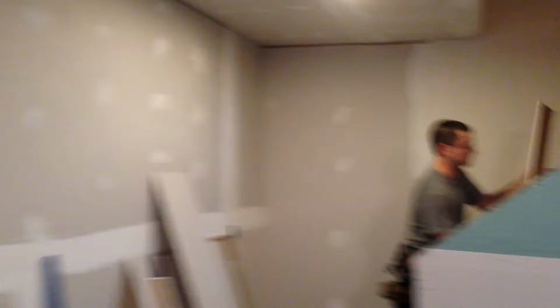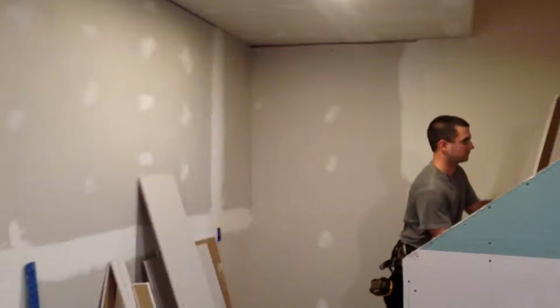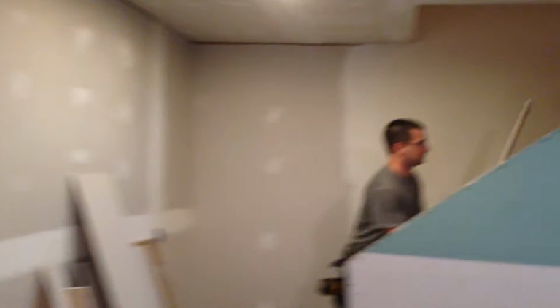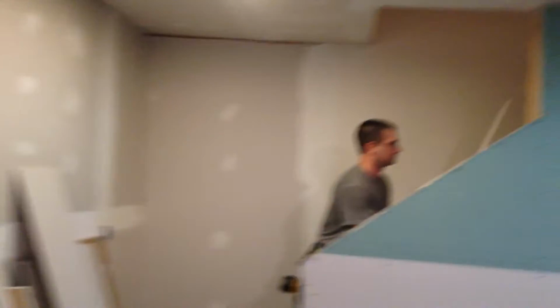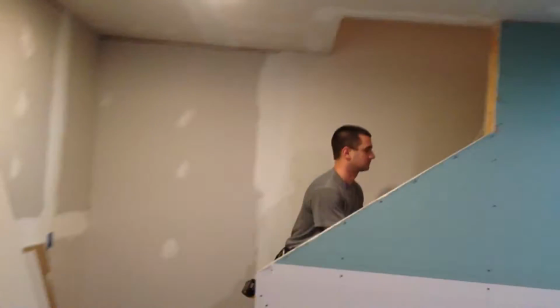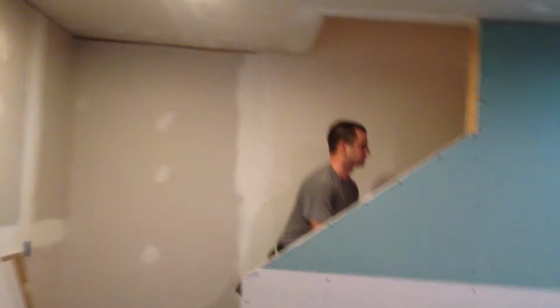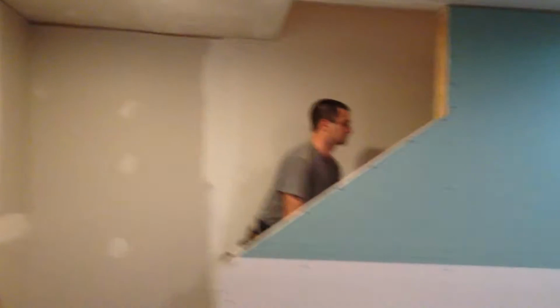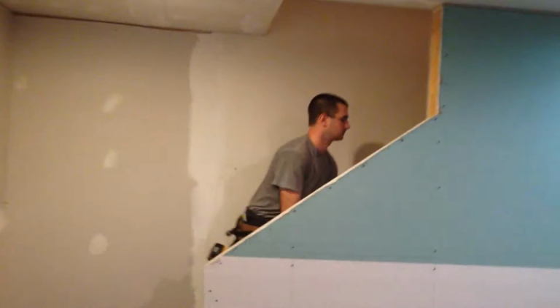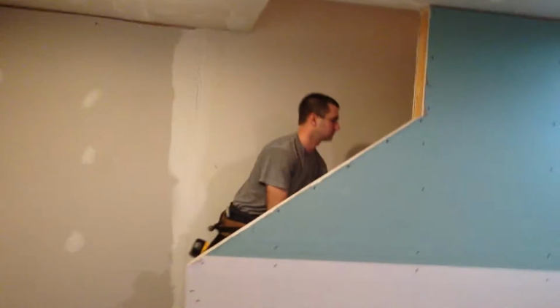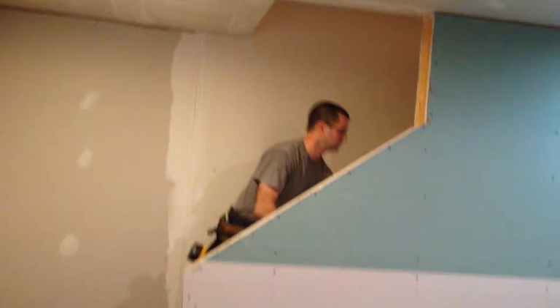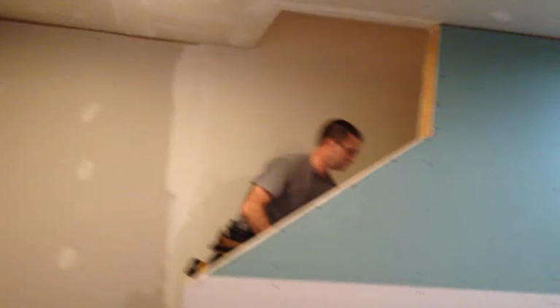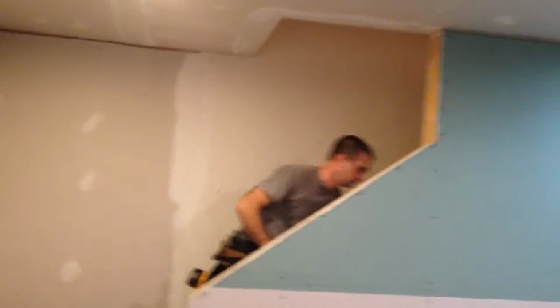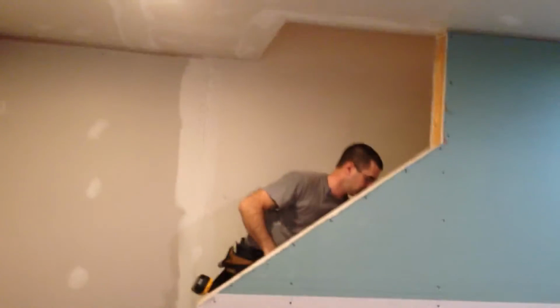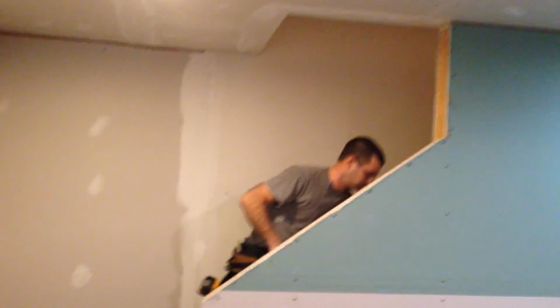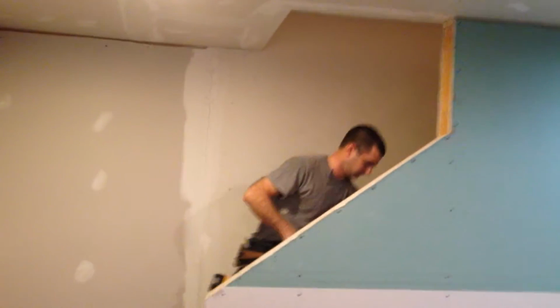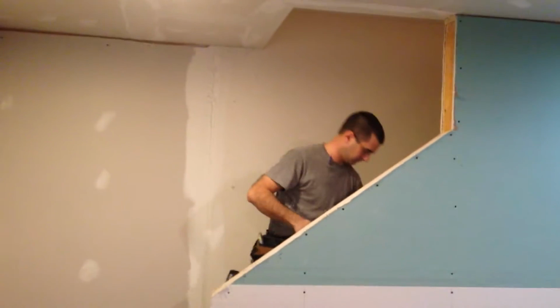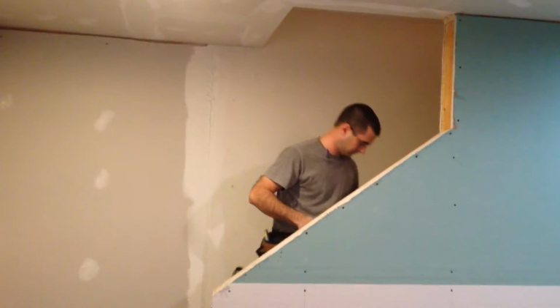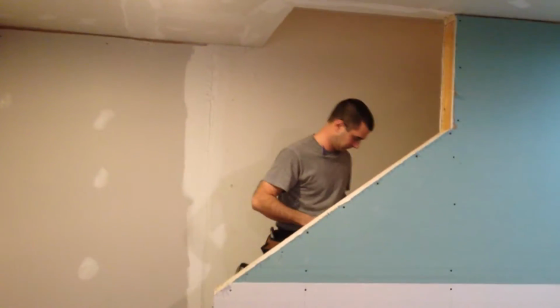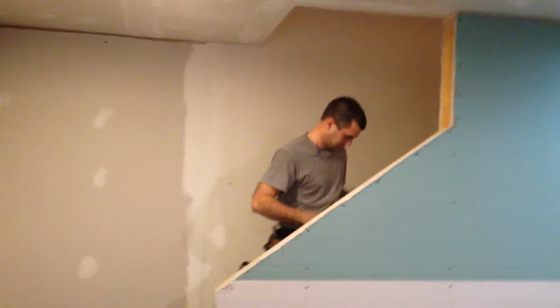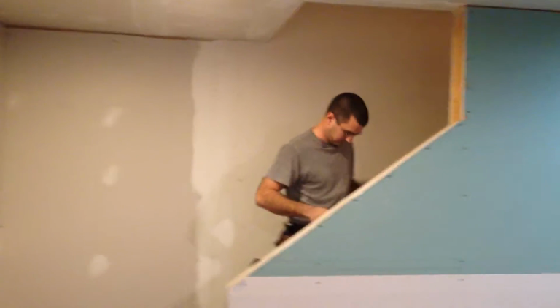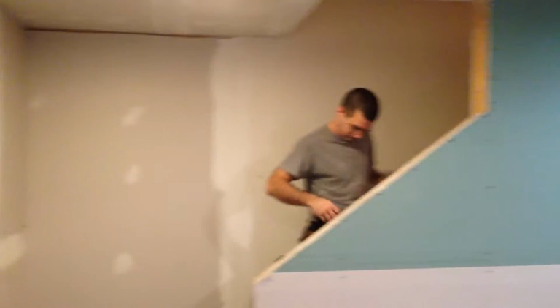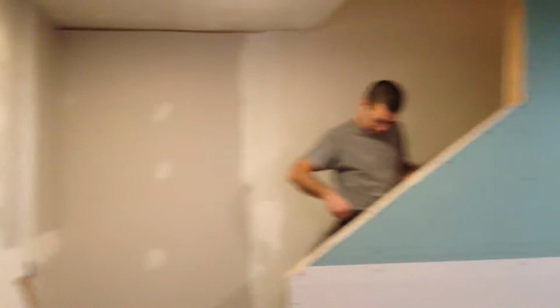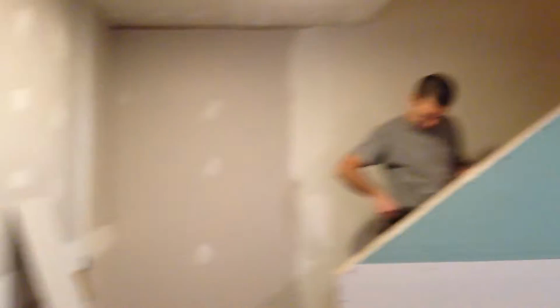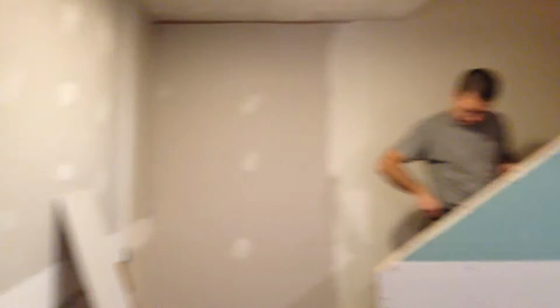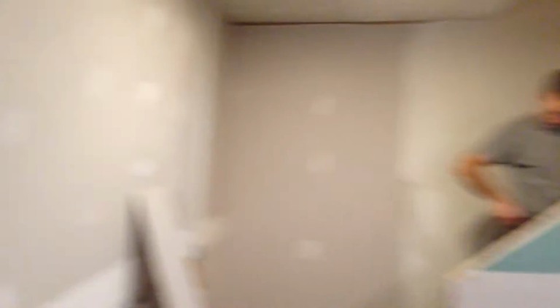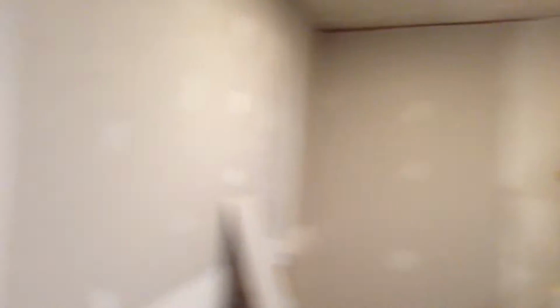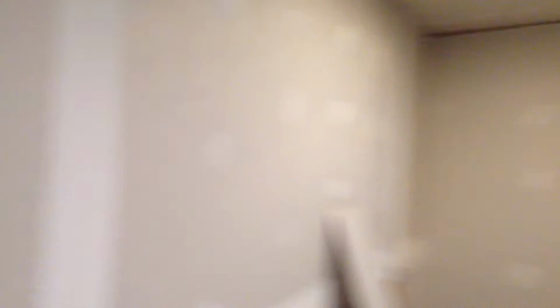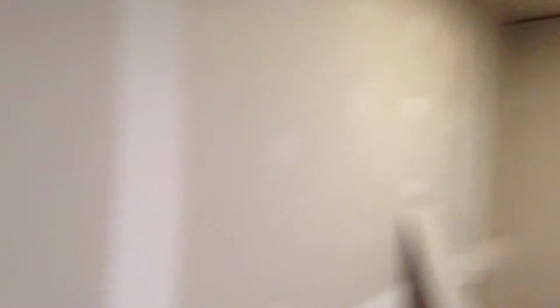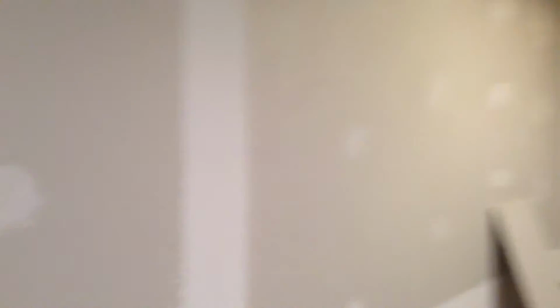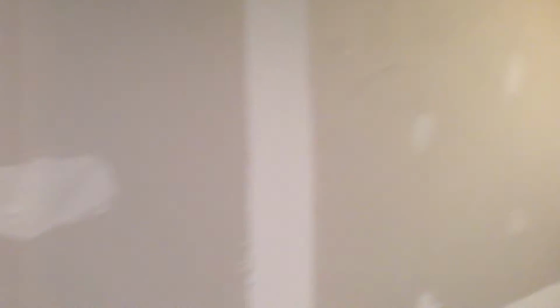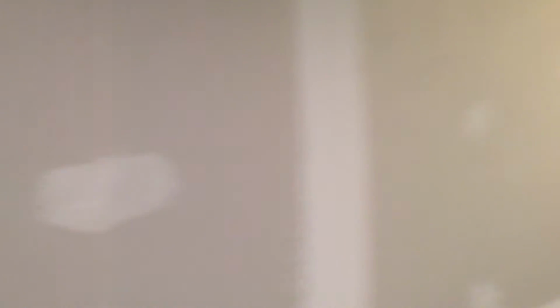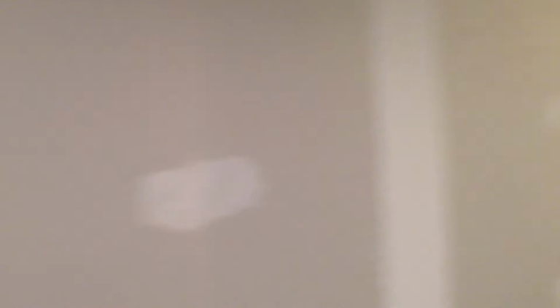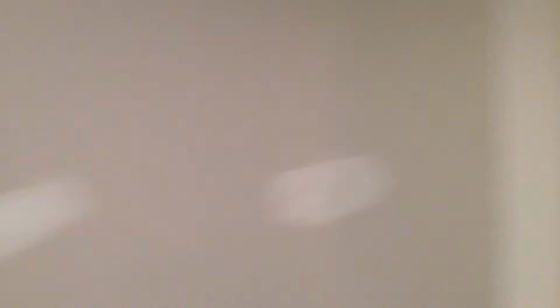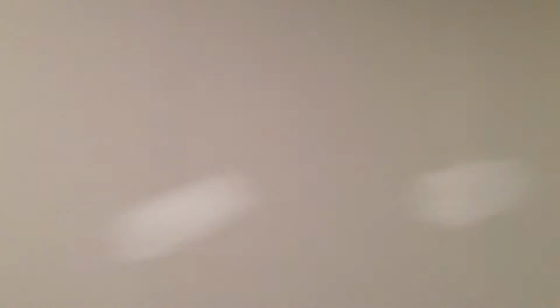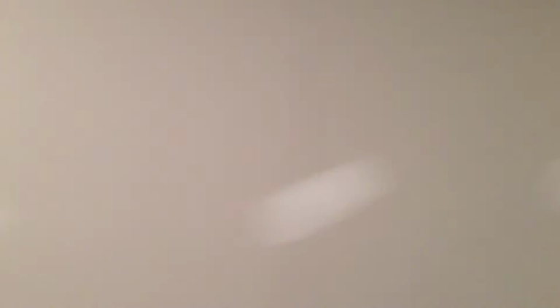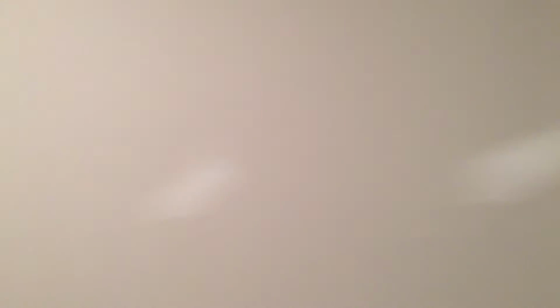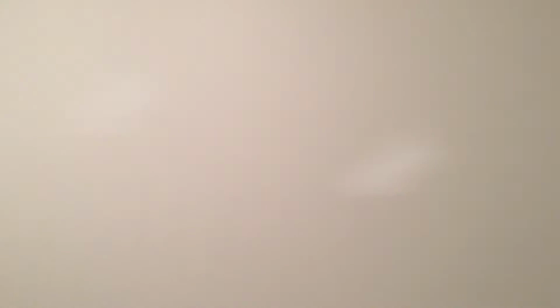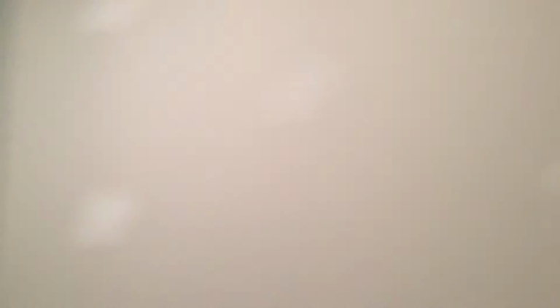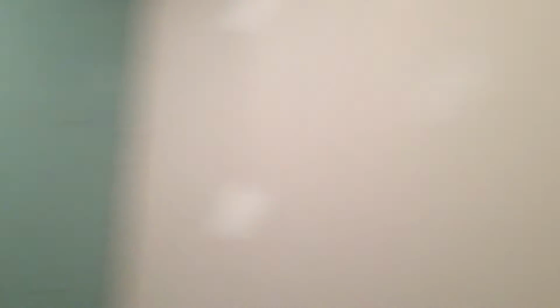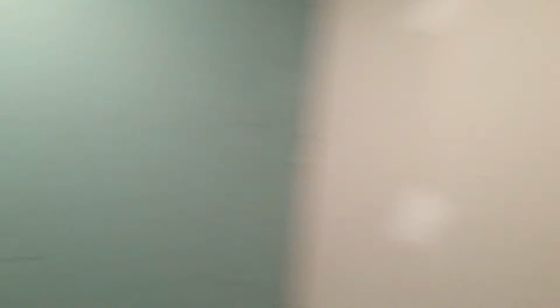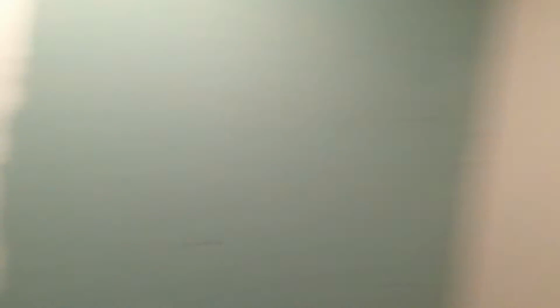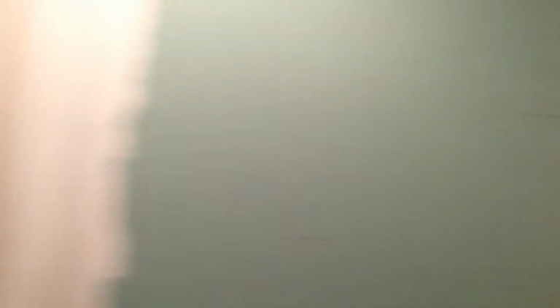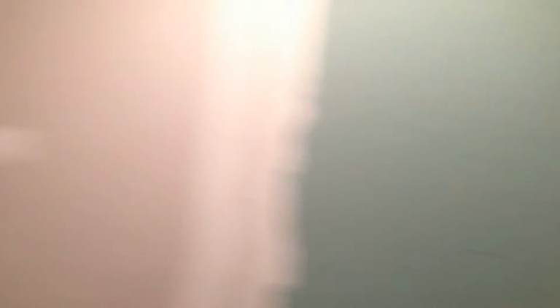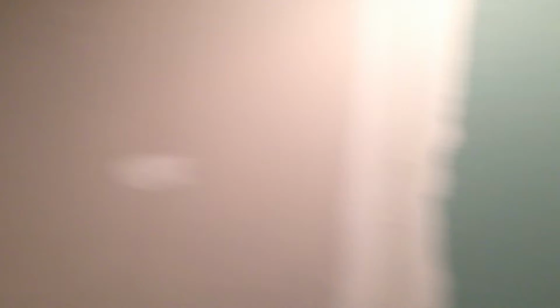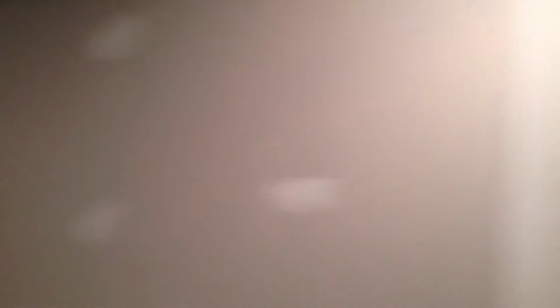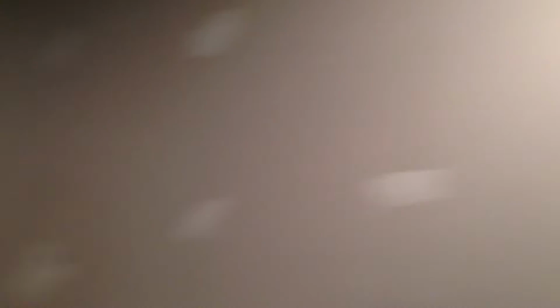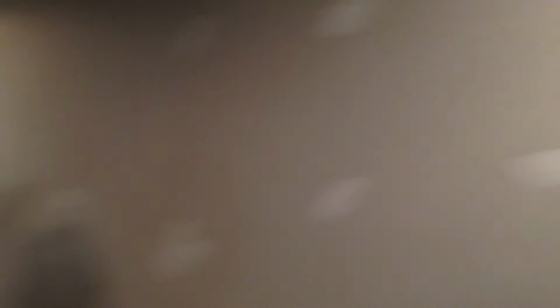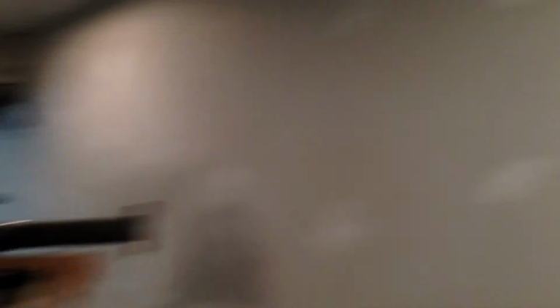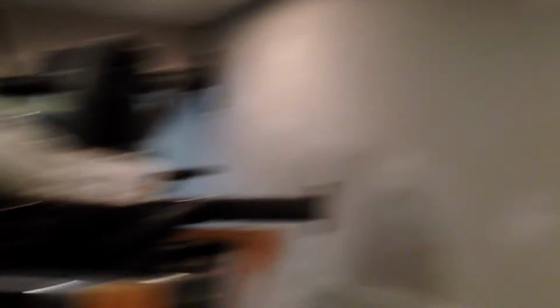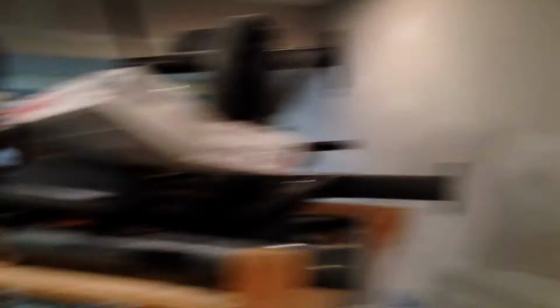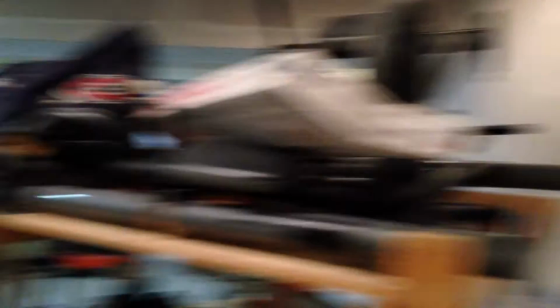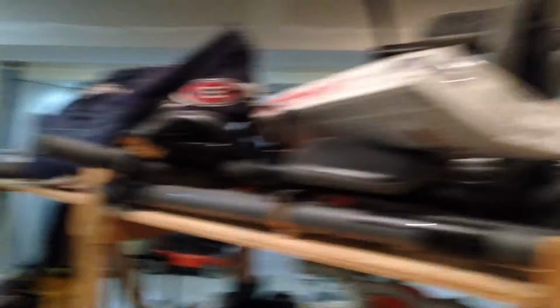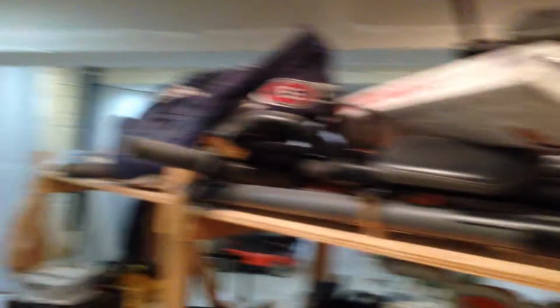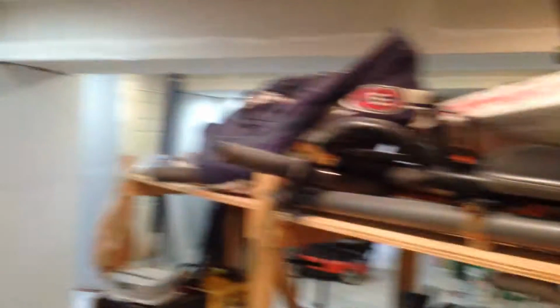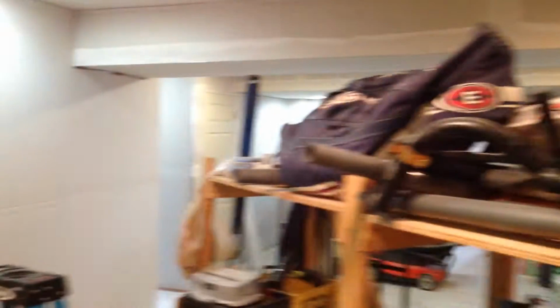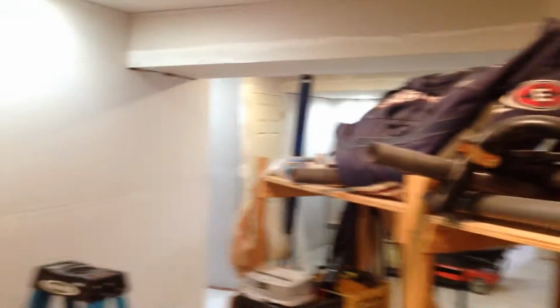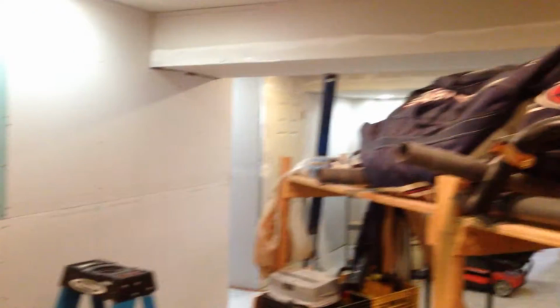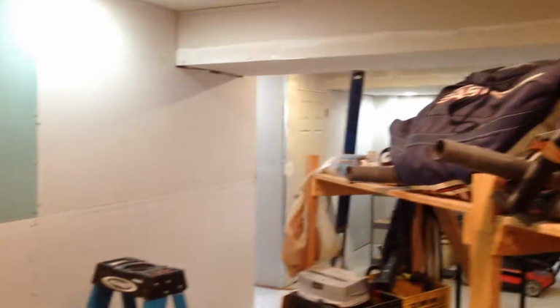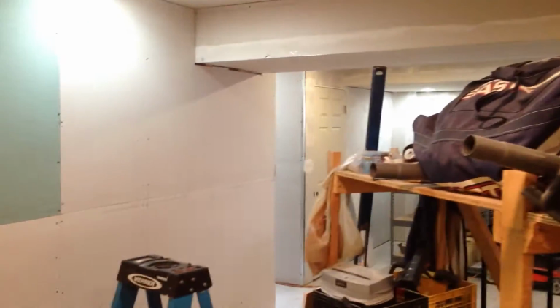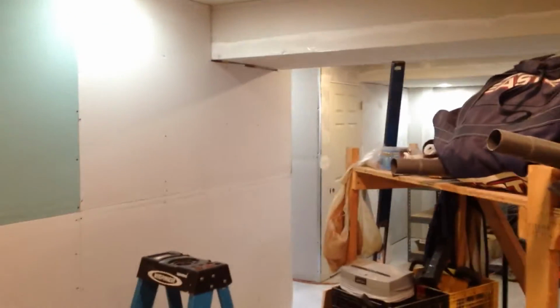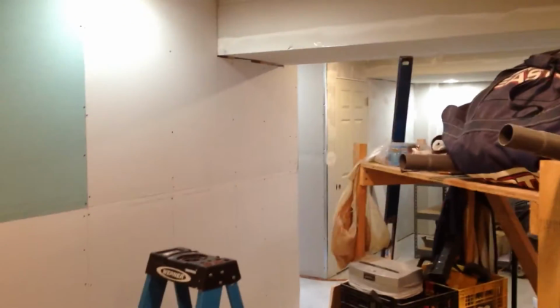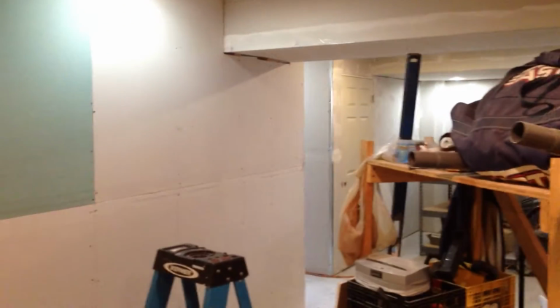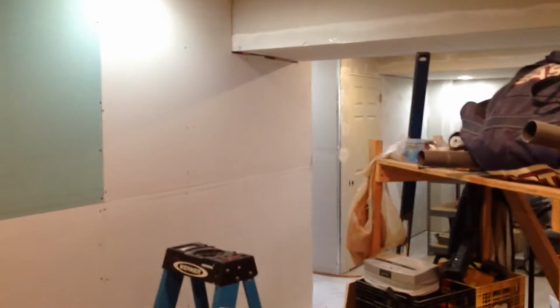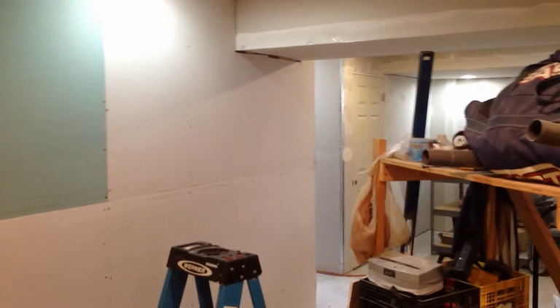There's Tim cutting out our stairway — it looks good. We've got a lot of mud on the walls right now. We're going to keep taping and keep putting up drywall.